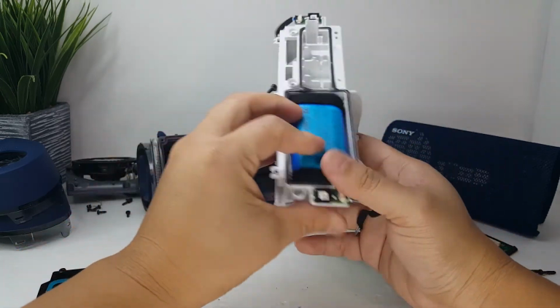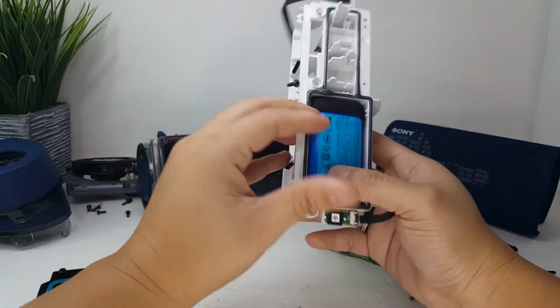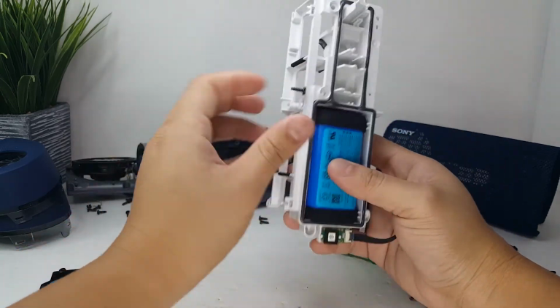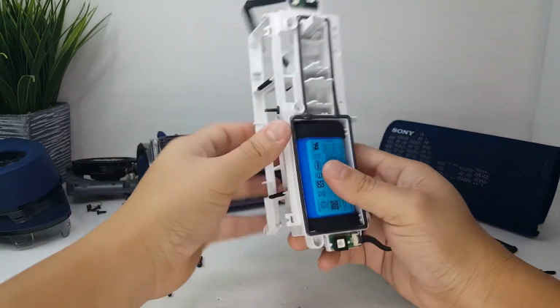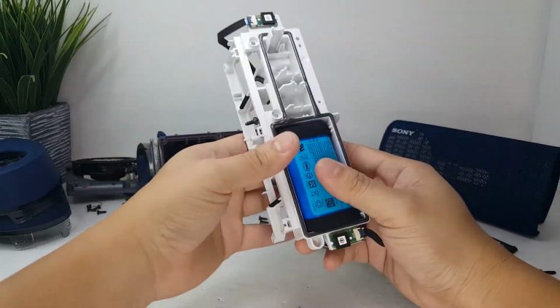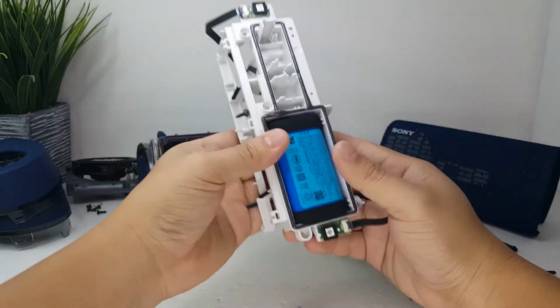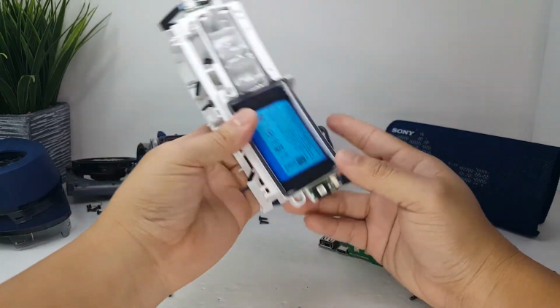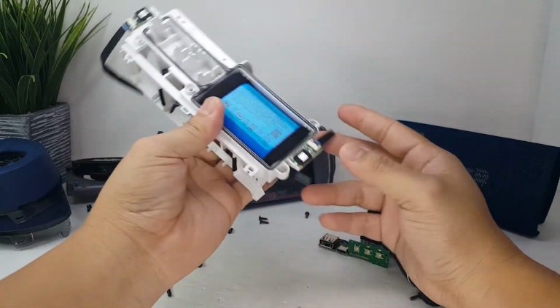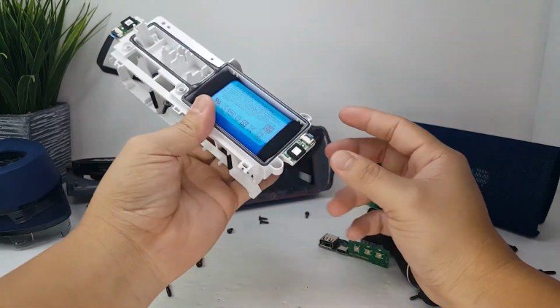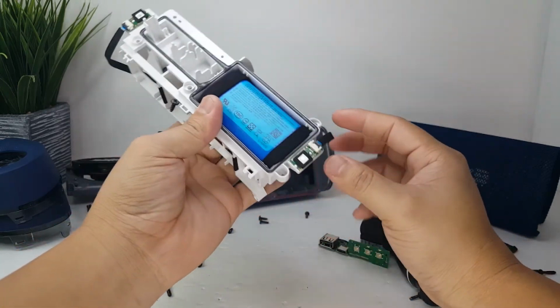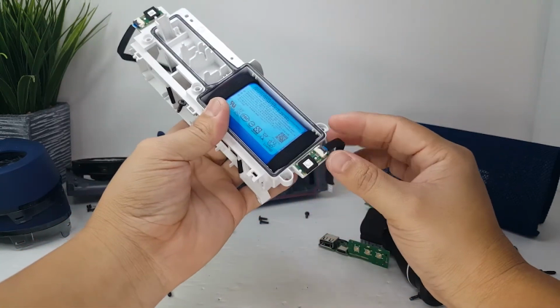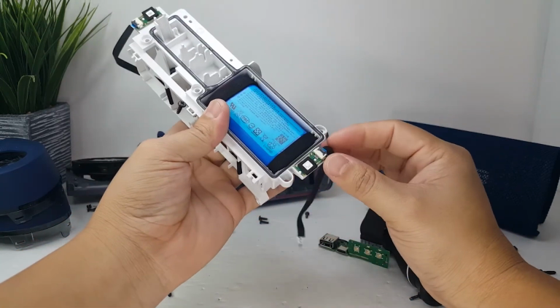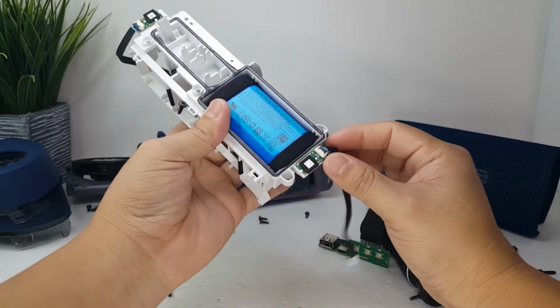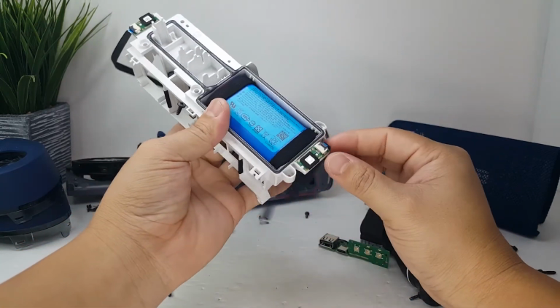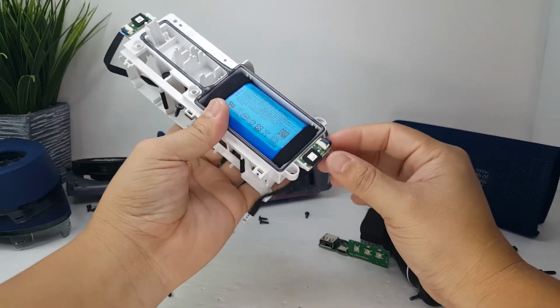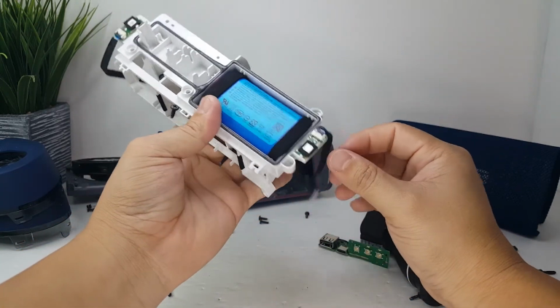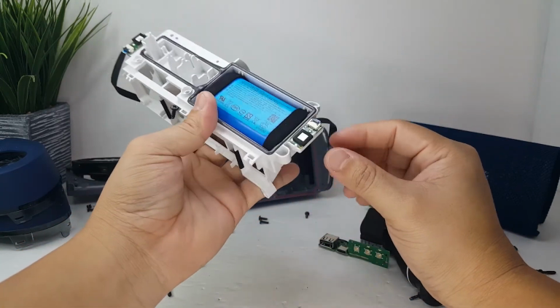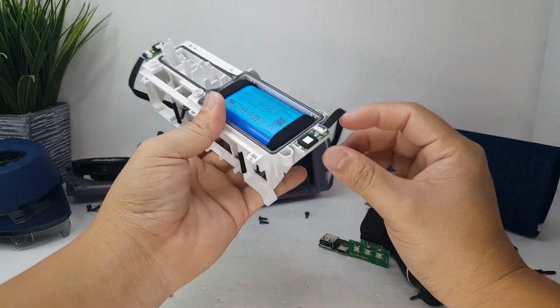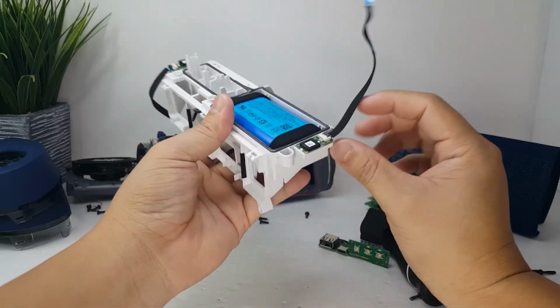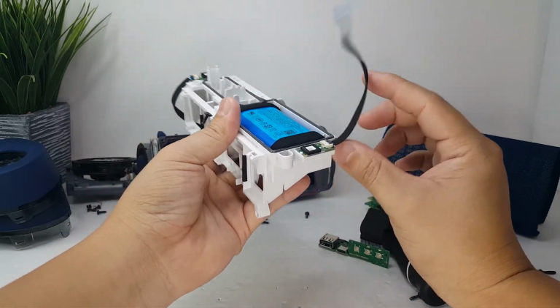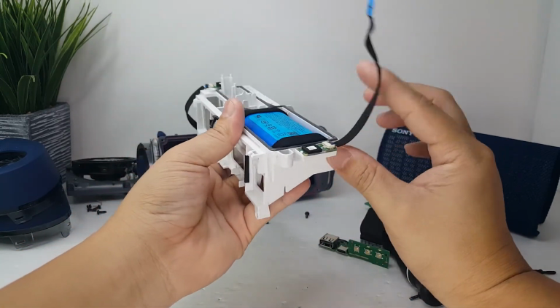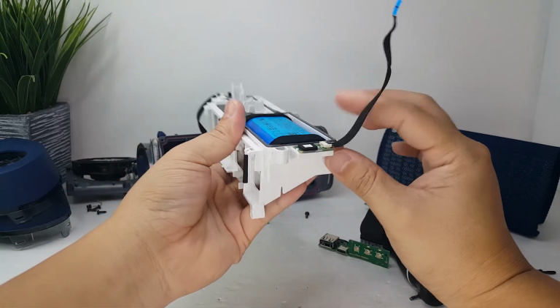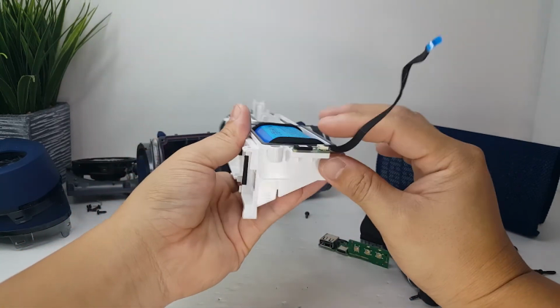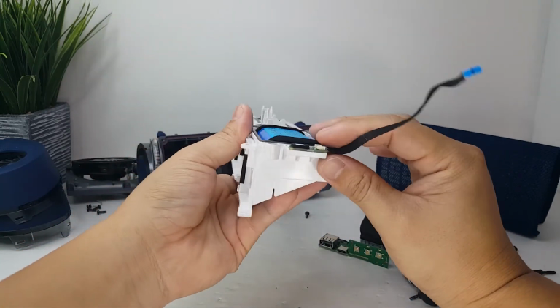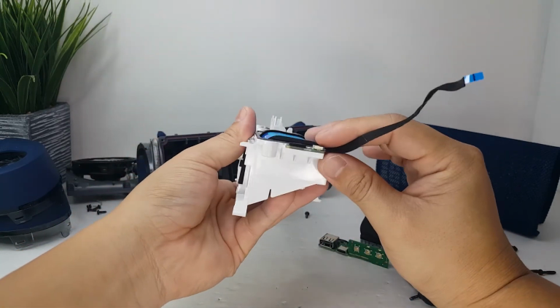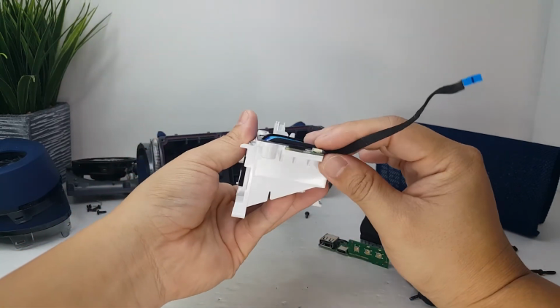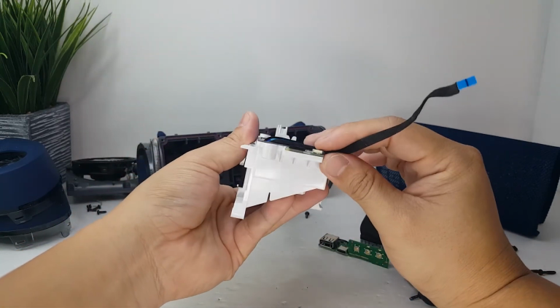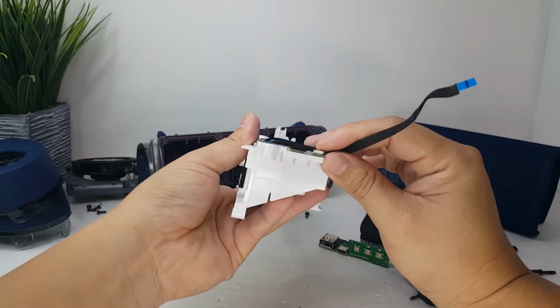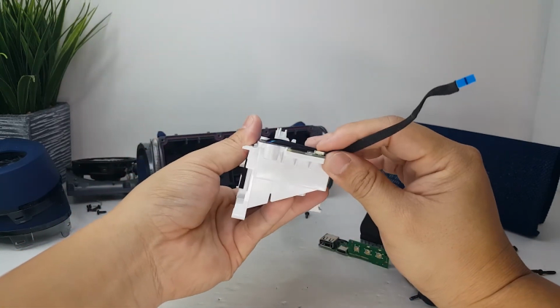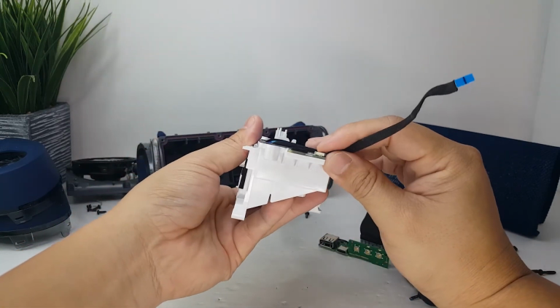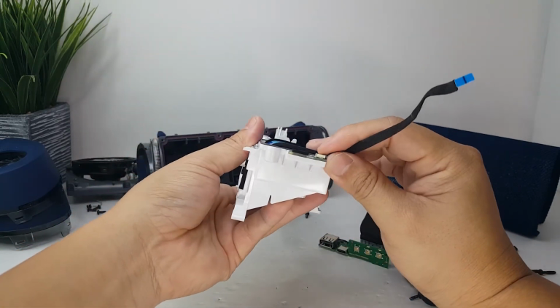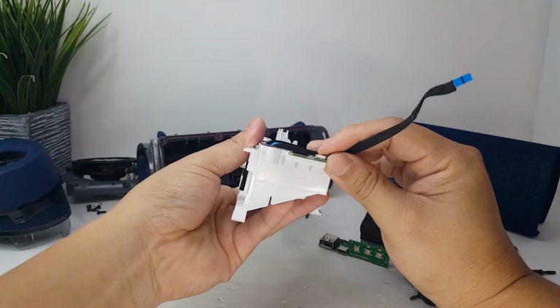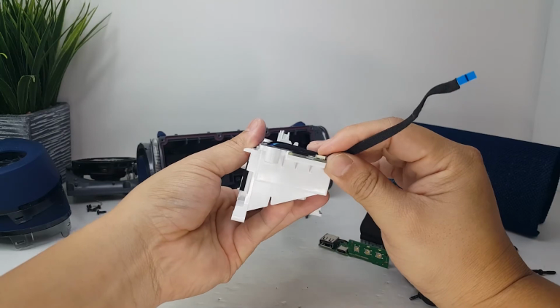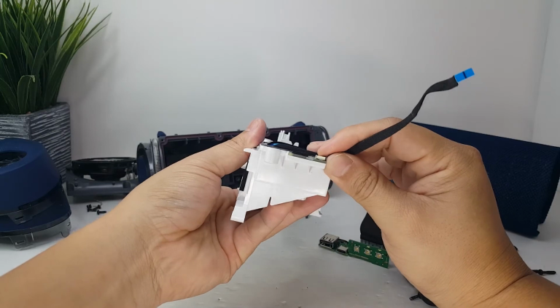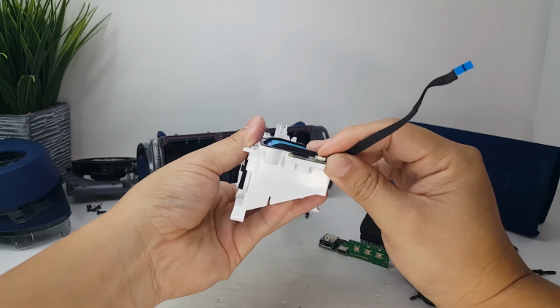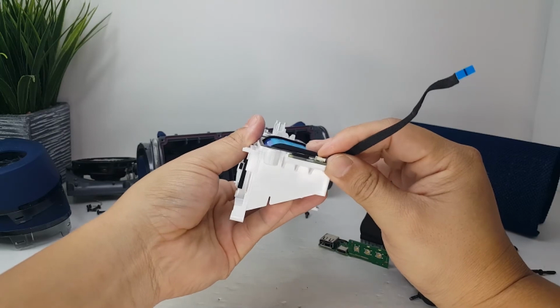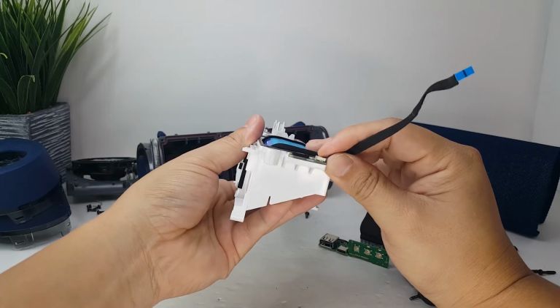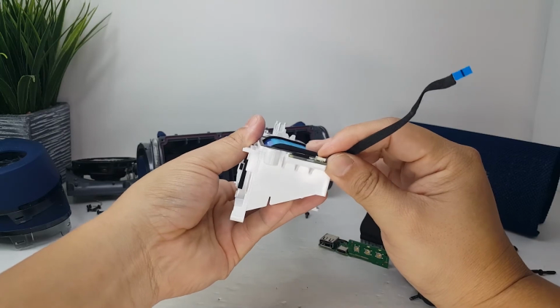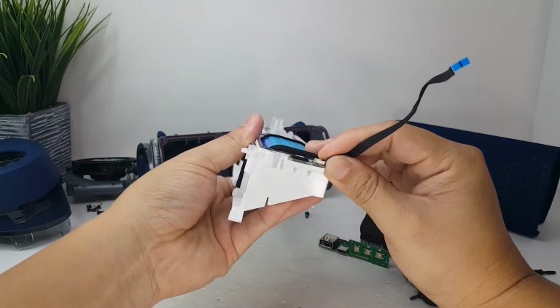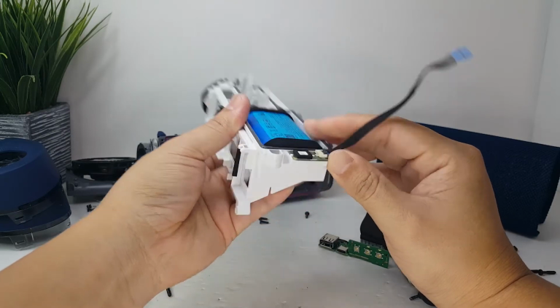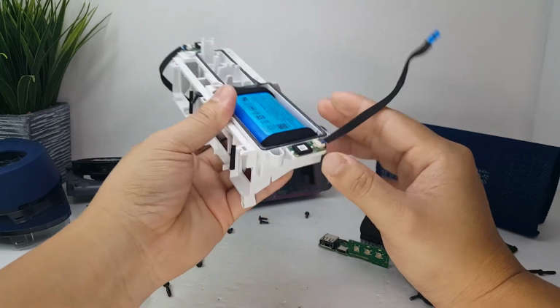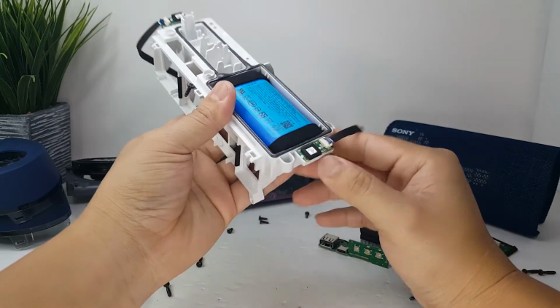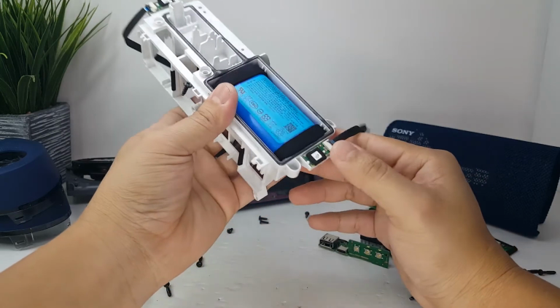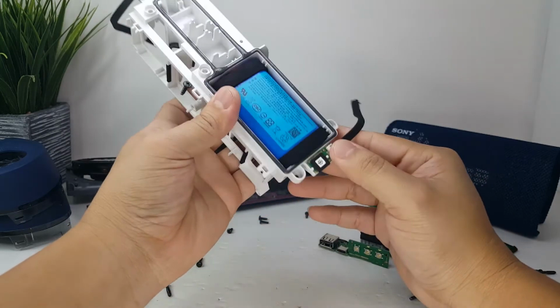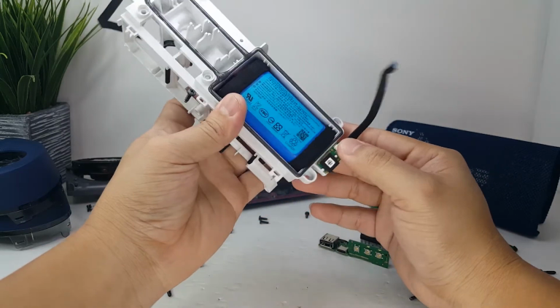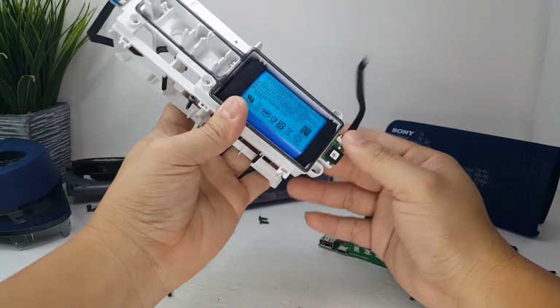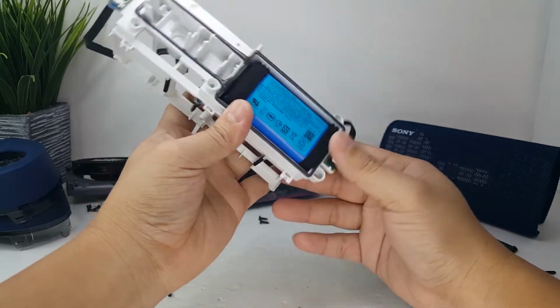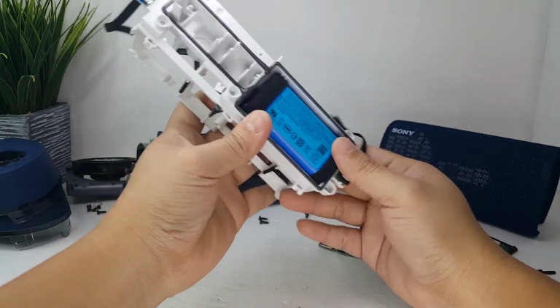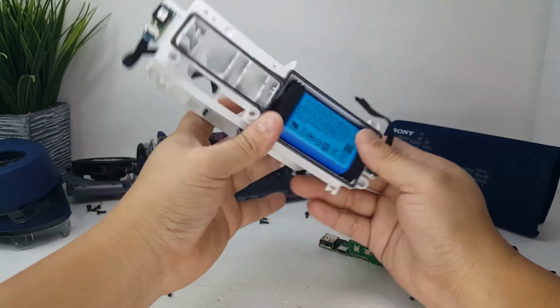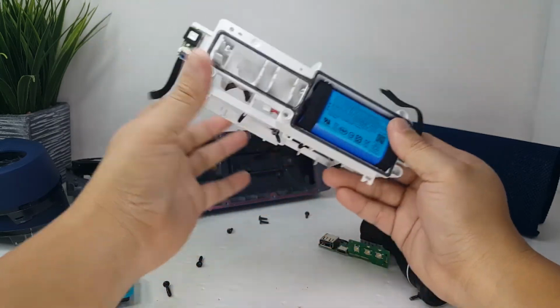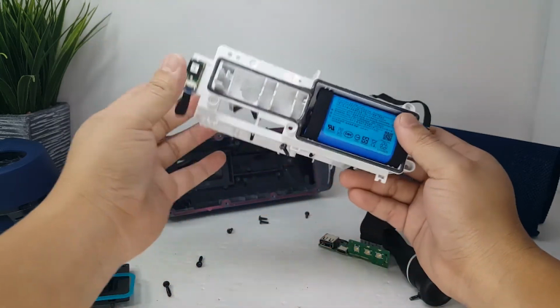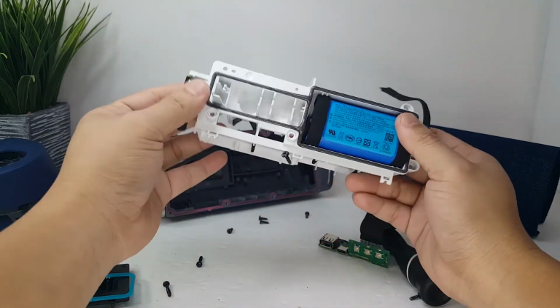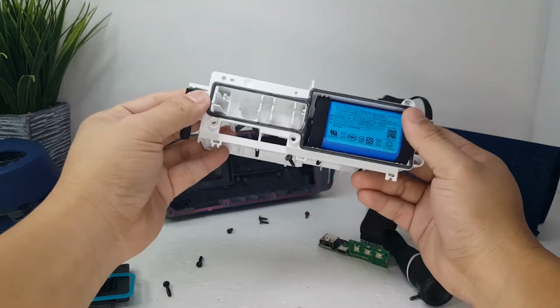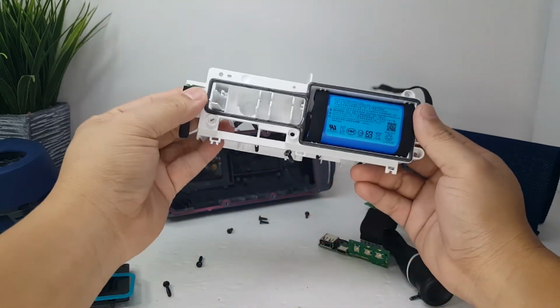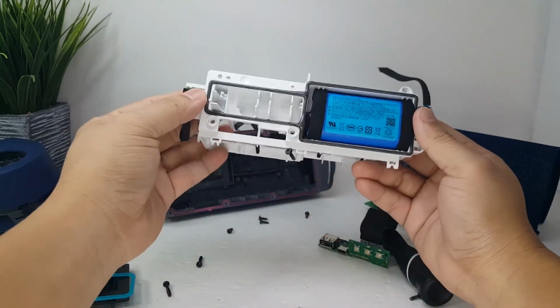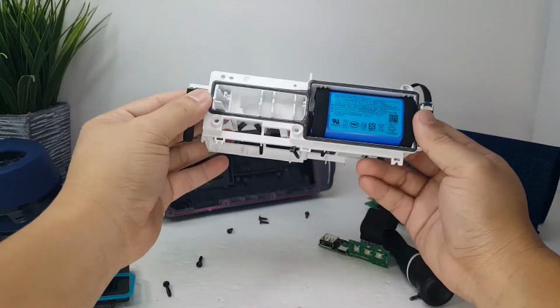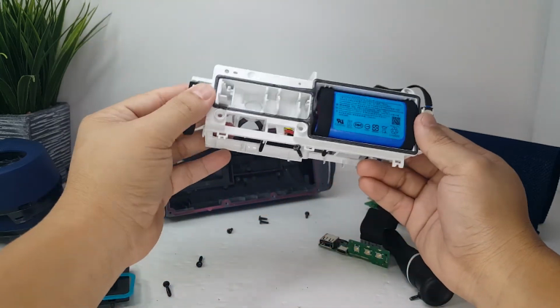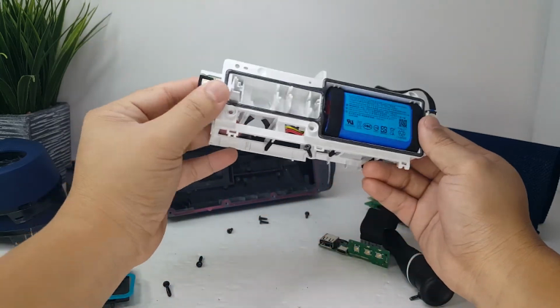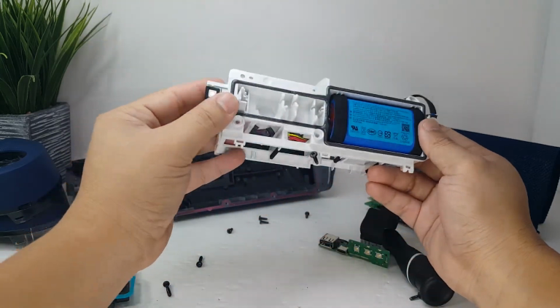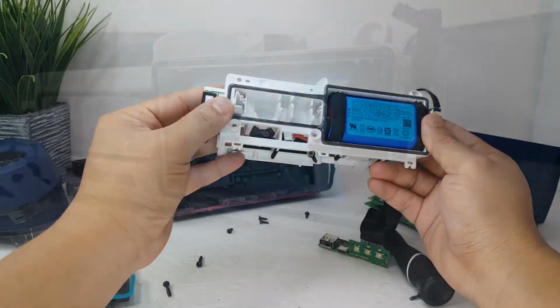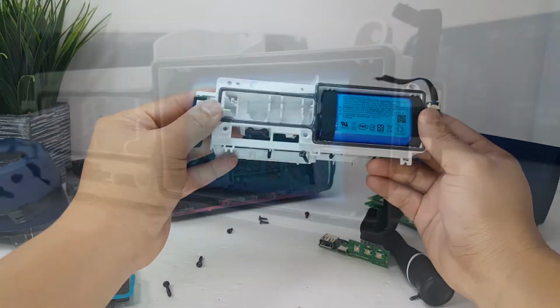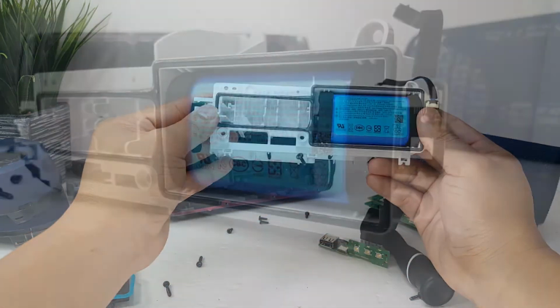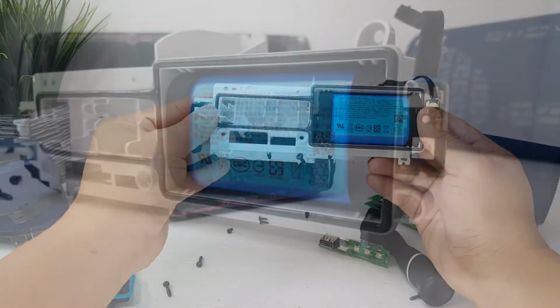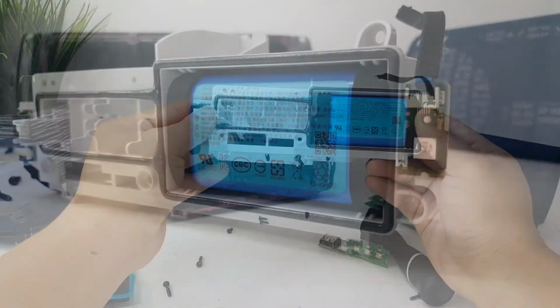Next we have these two LED lights that light up, change color, and beat to the music. They are glued on, so we'll just leave them alone.